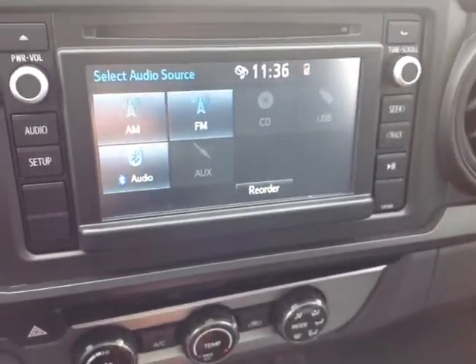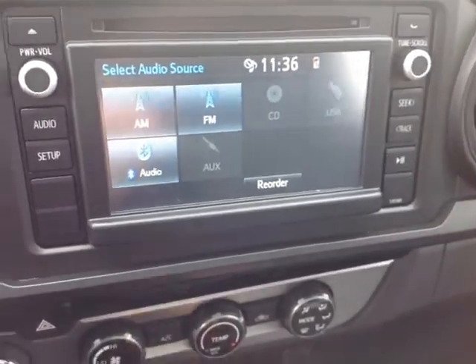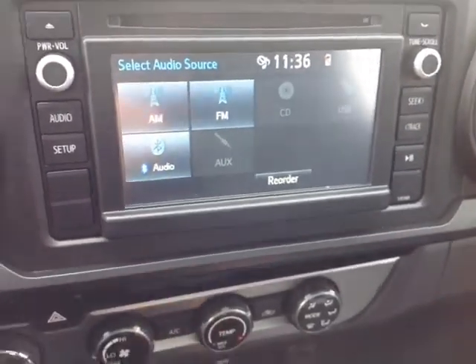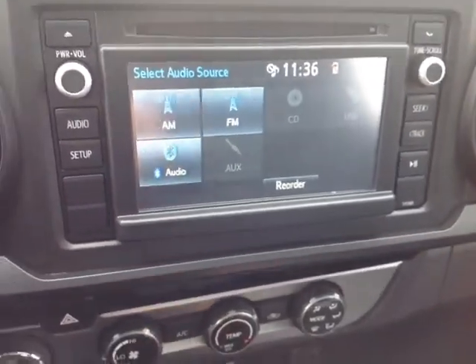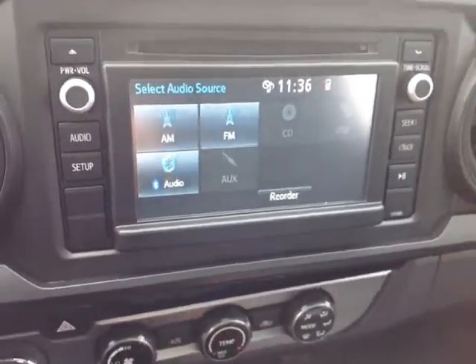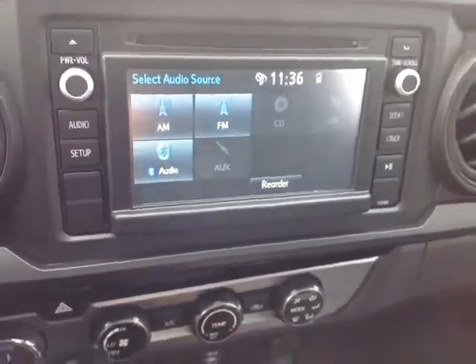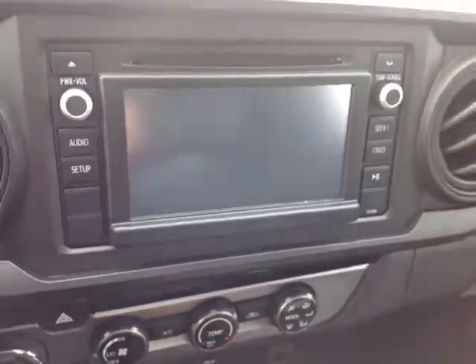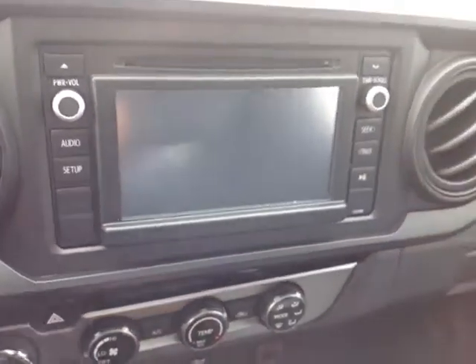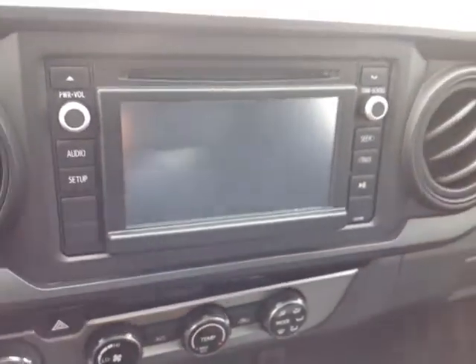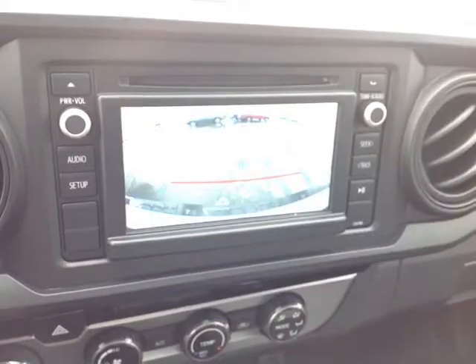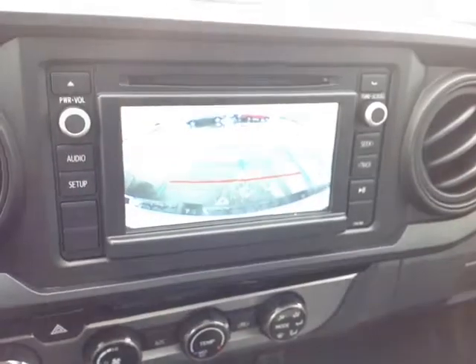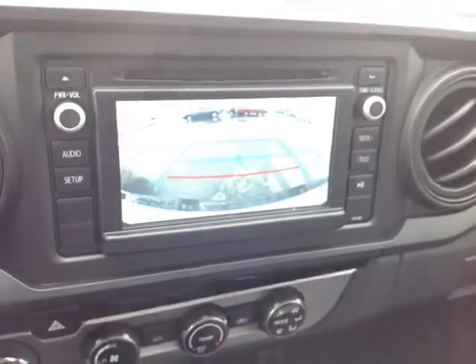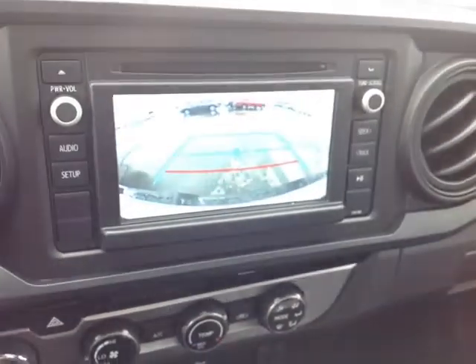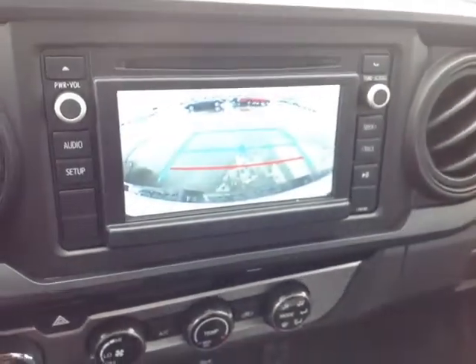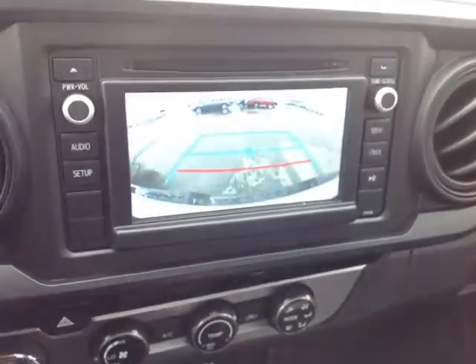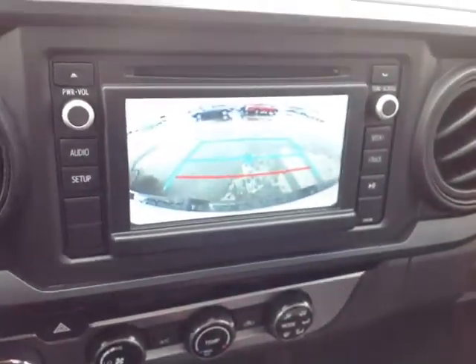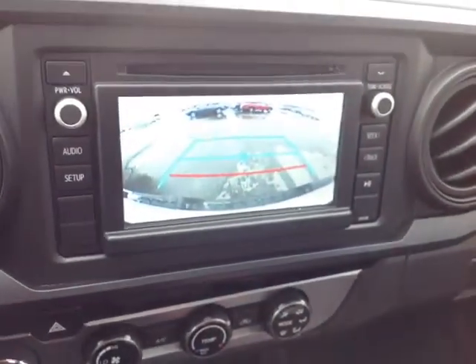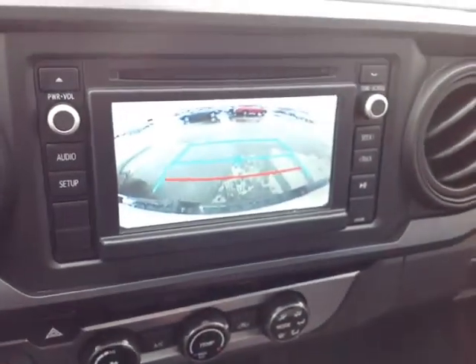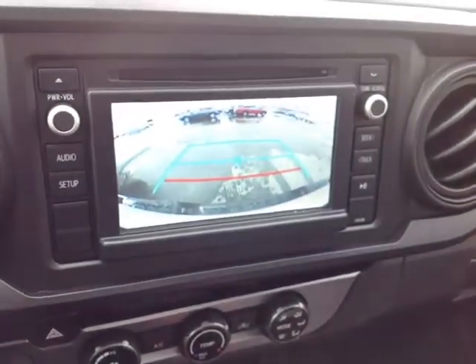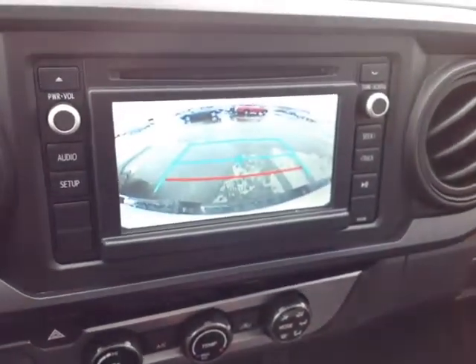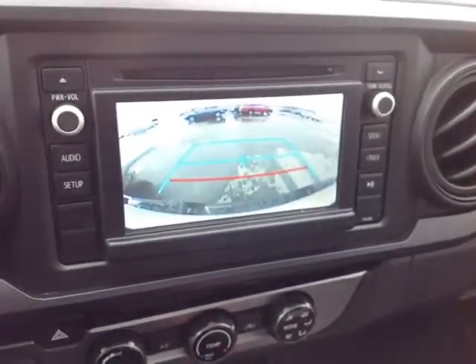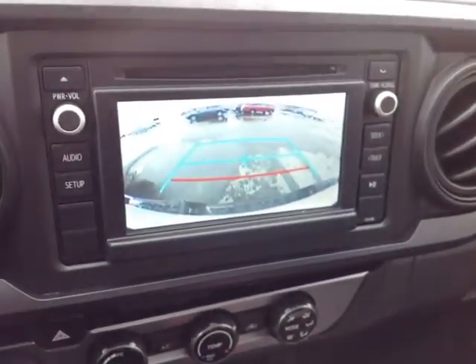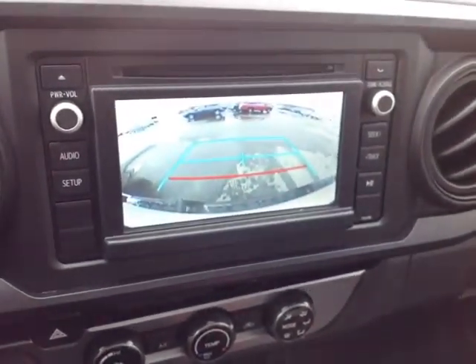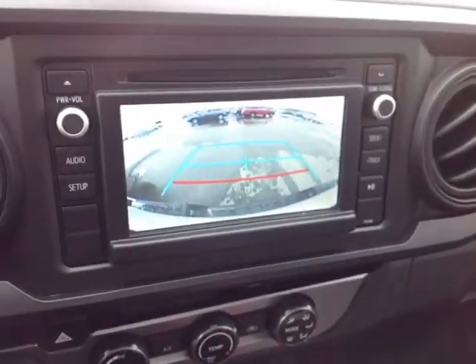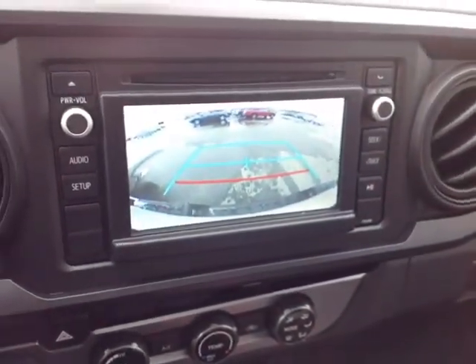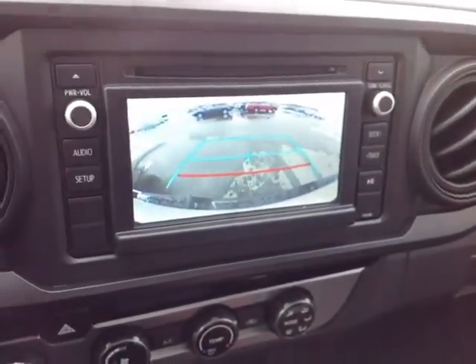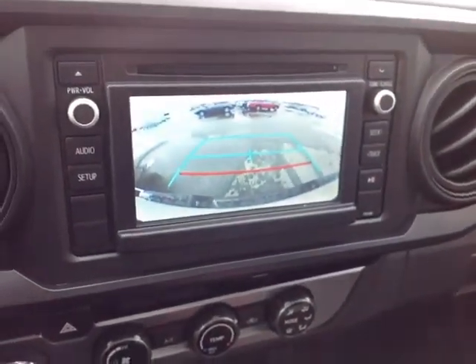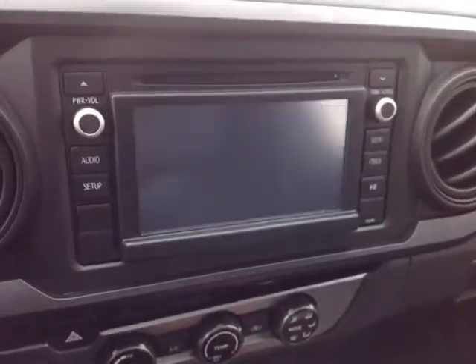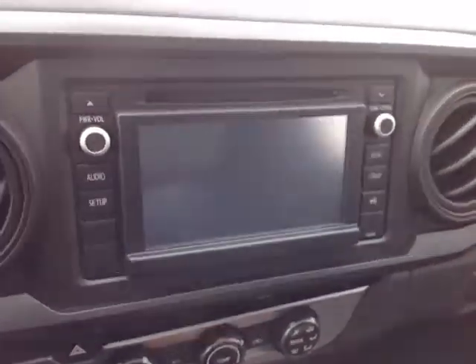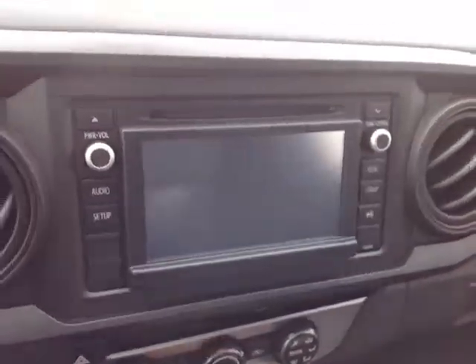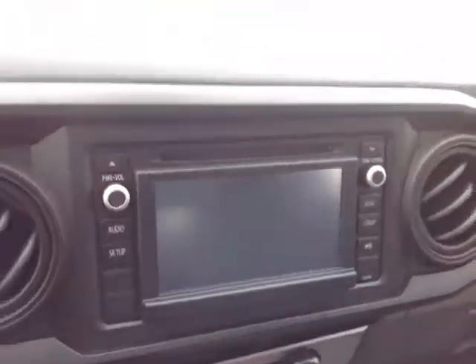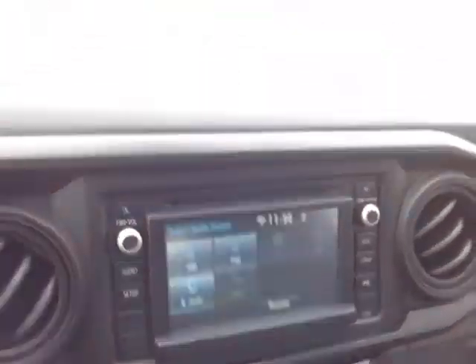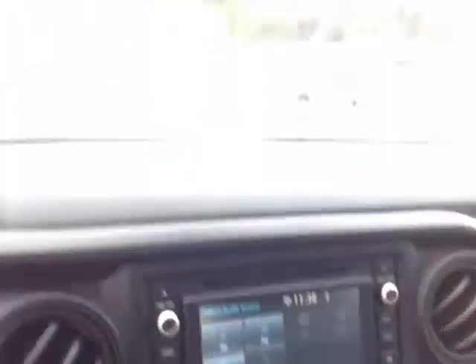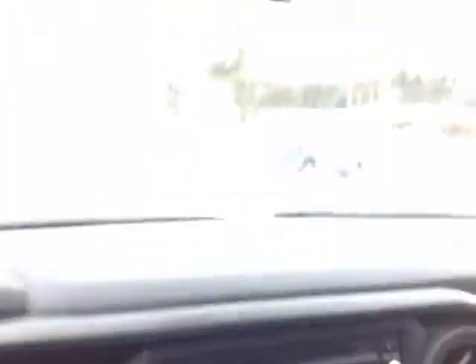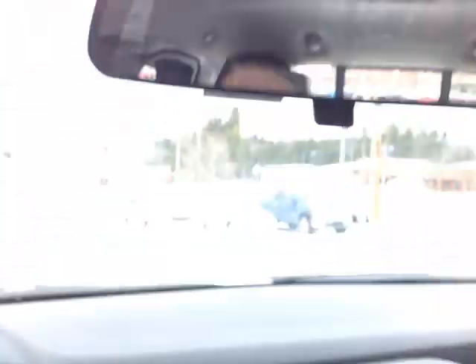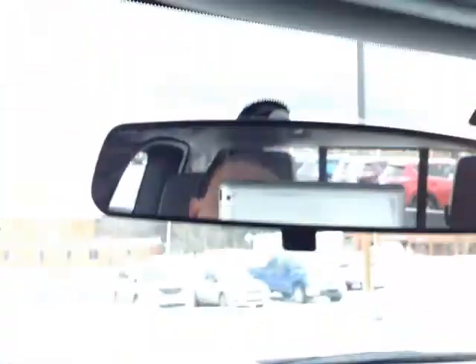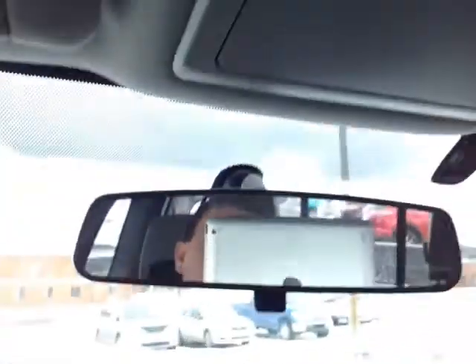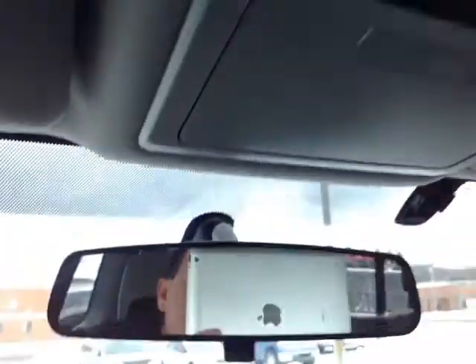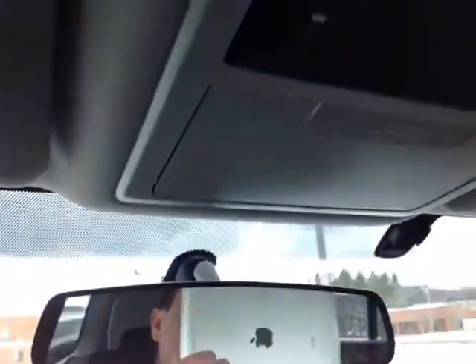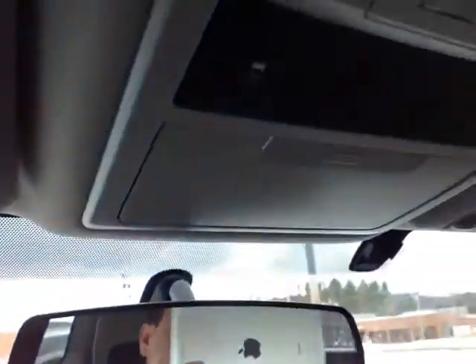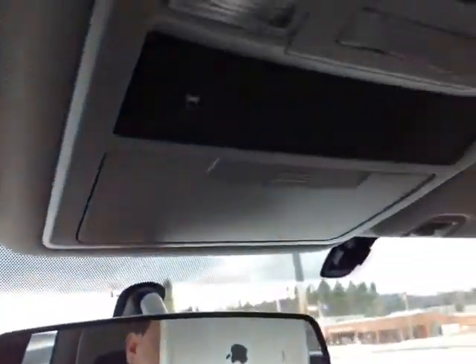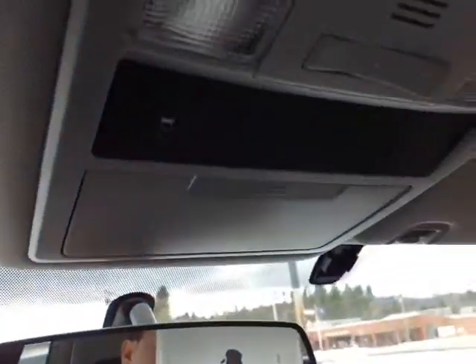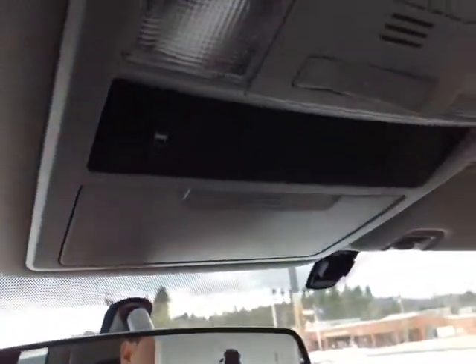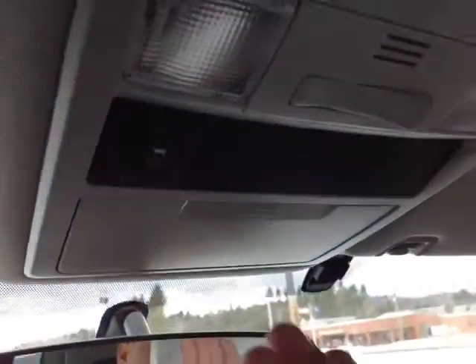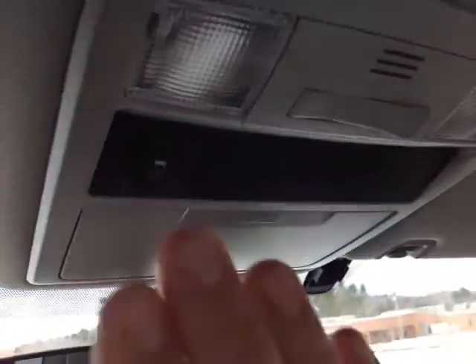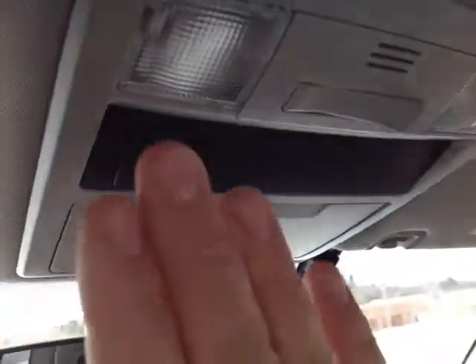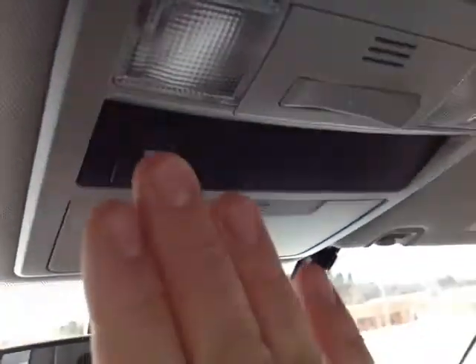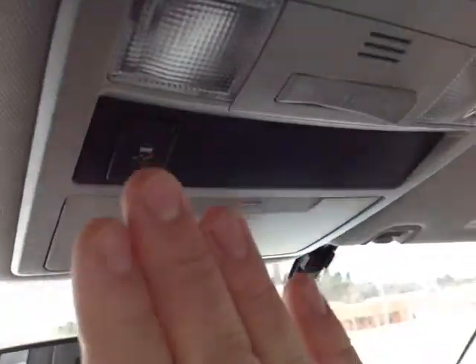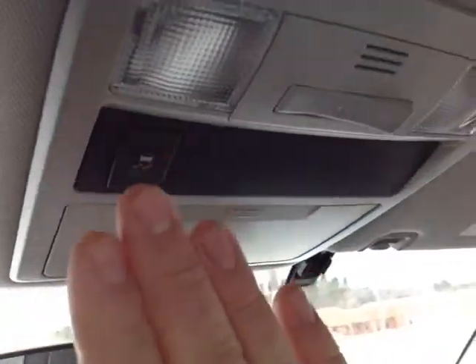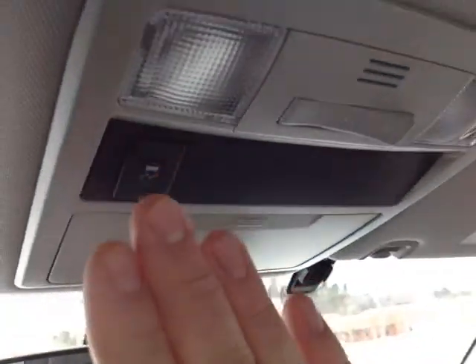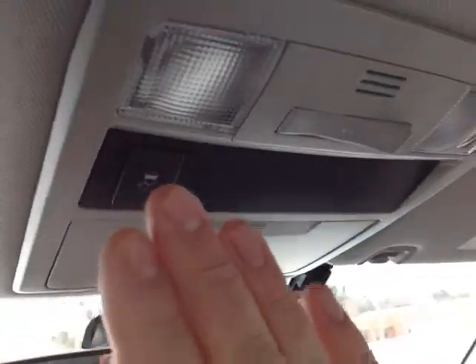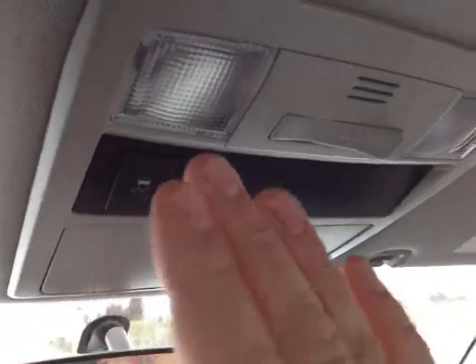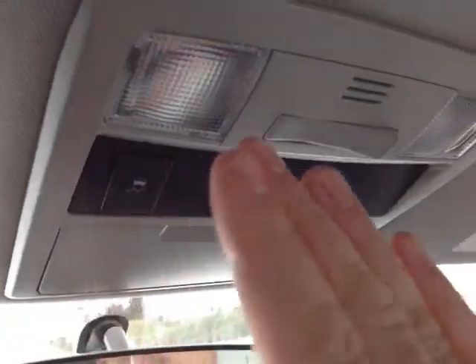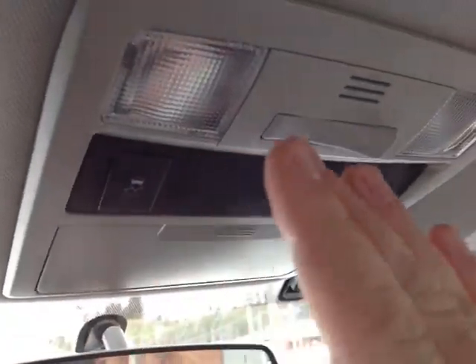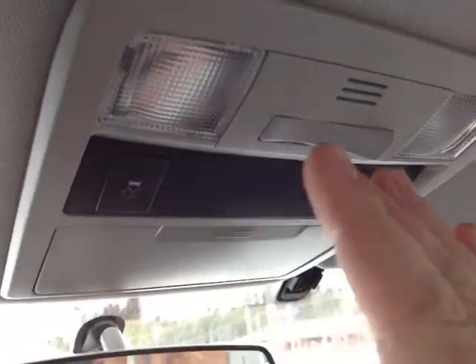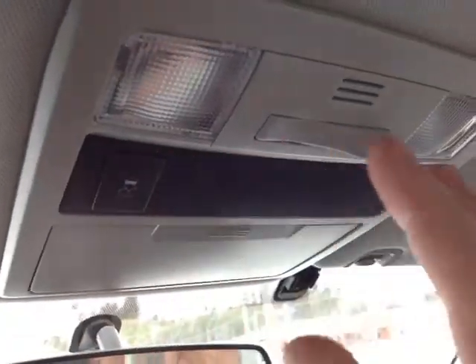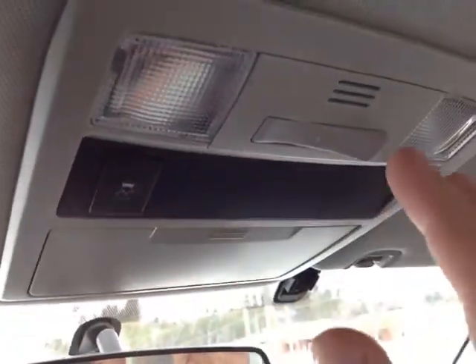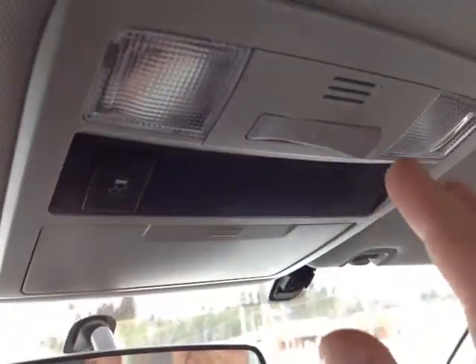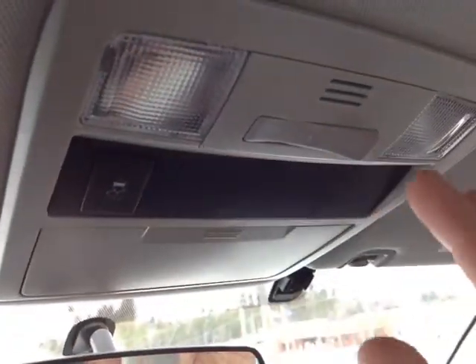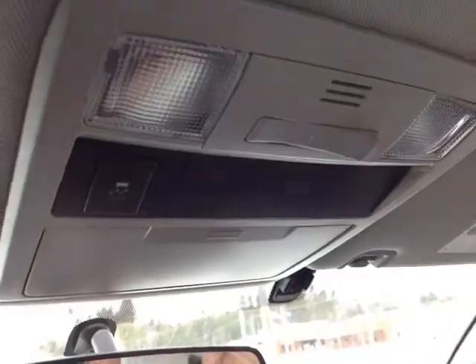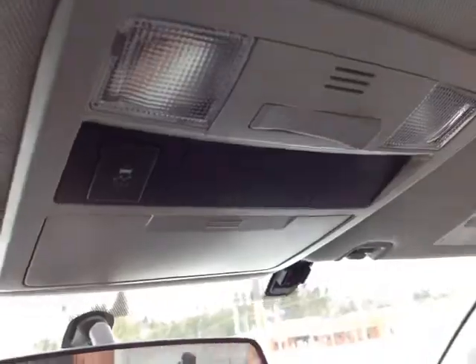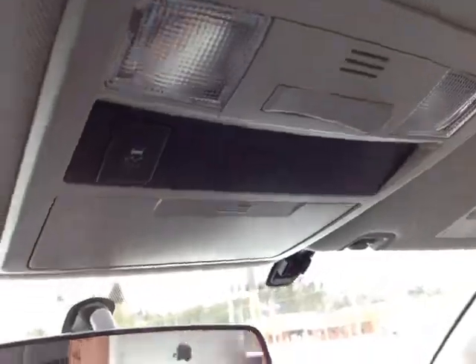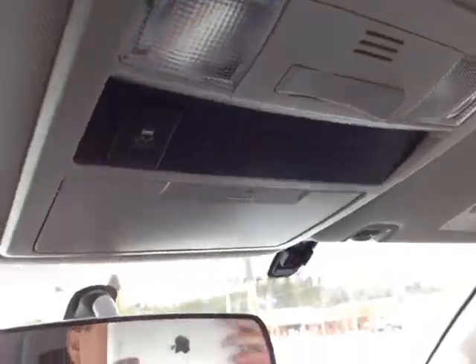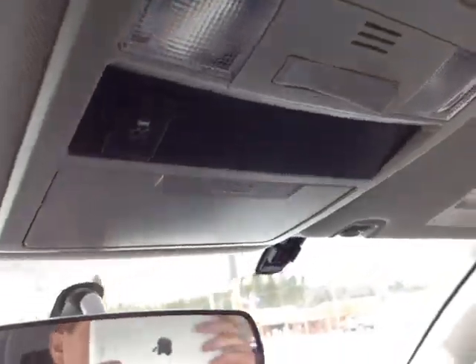Pop the vehicle into reverse and you get a full-screen backup camera with a grid. Finally up top, there's a traction control off switch and cabin lighting.